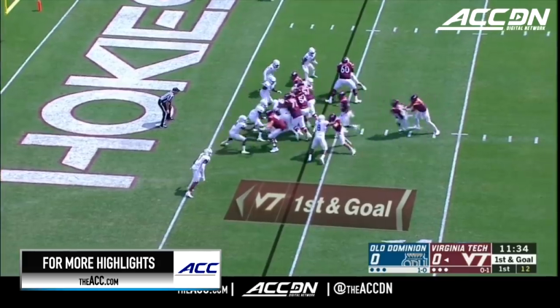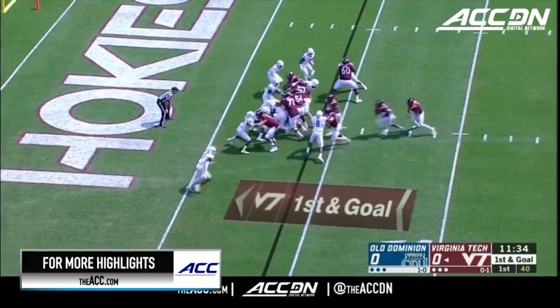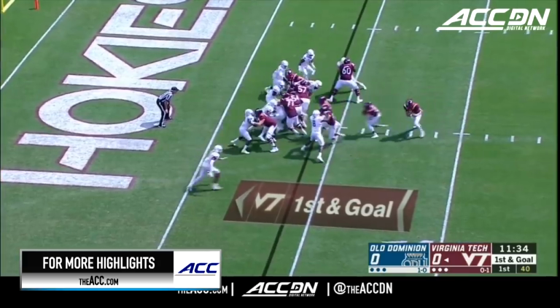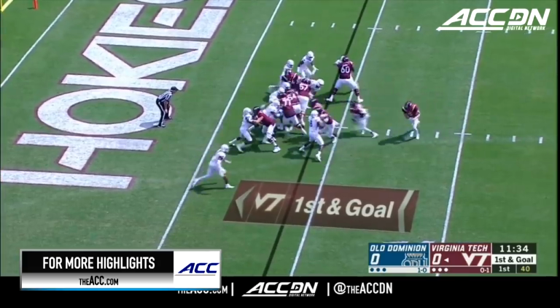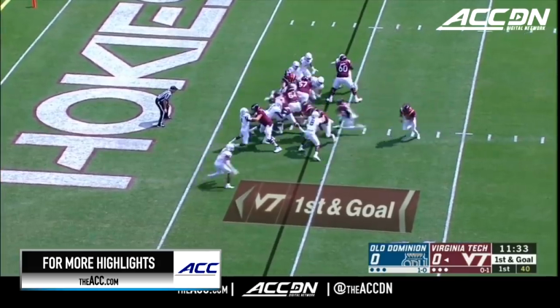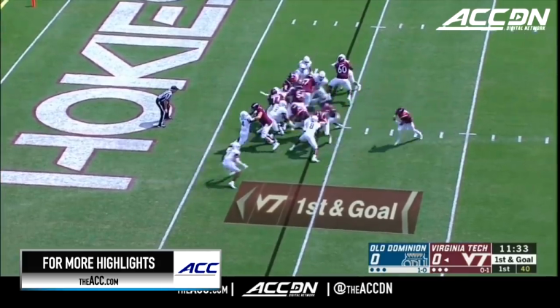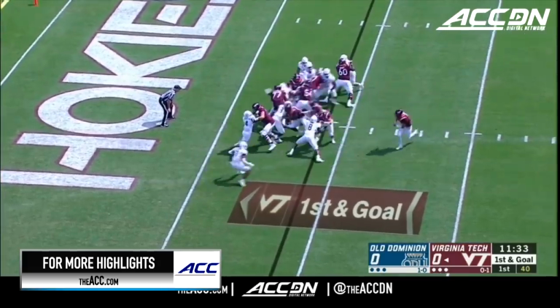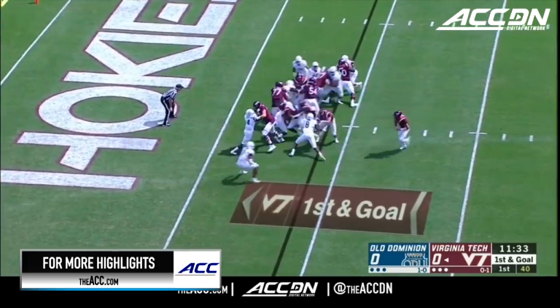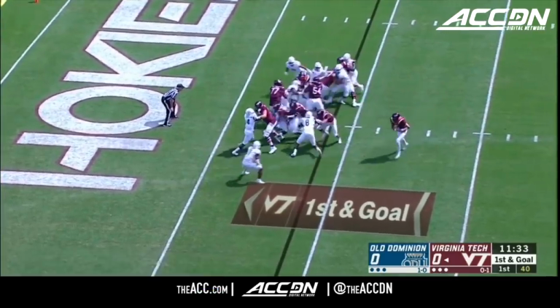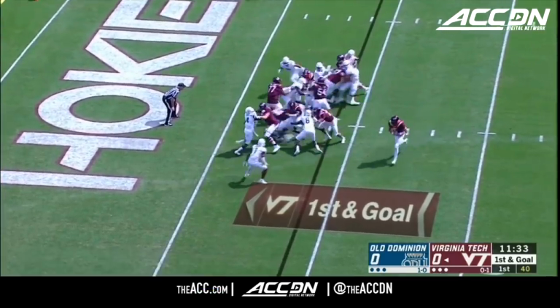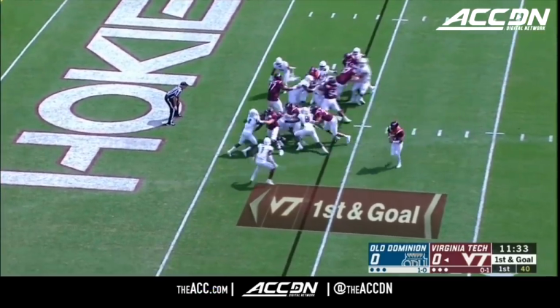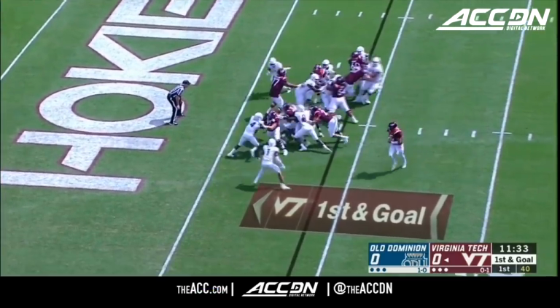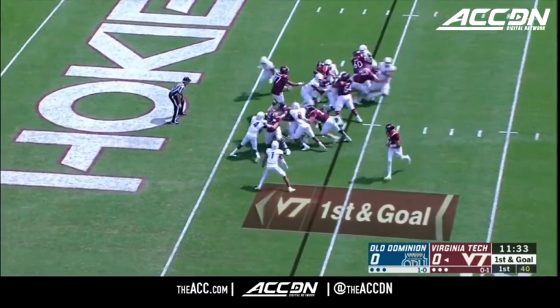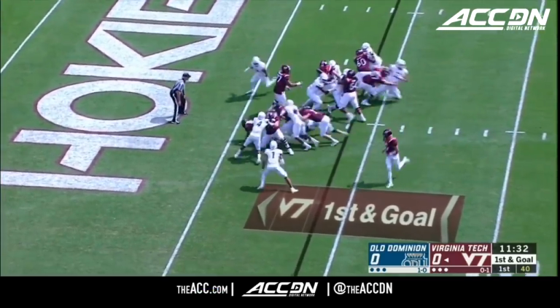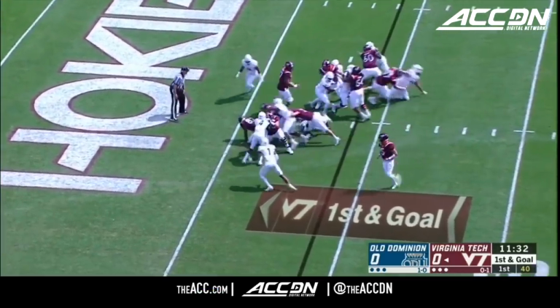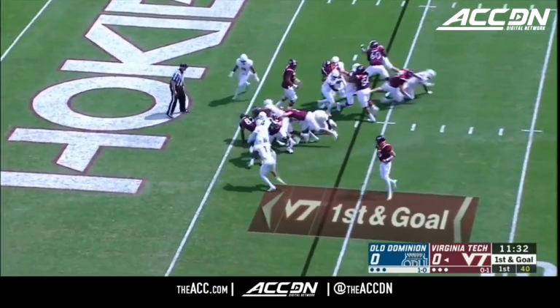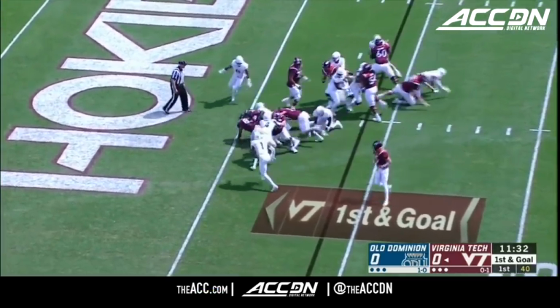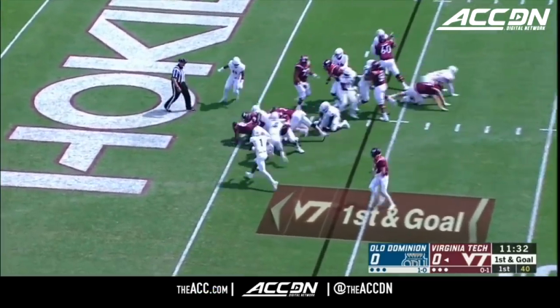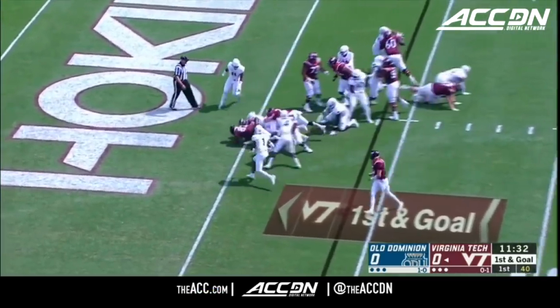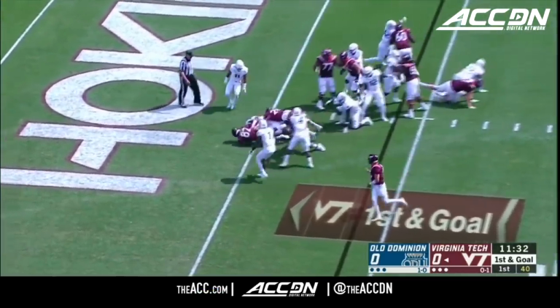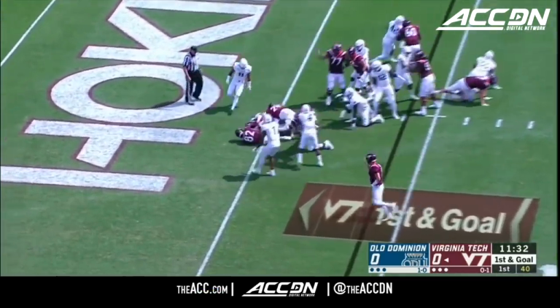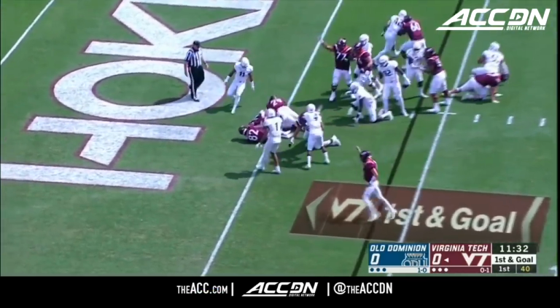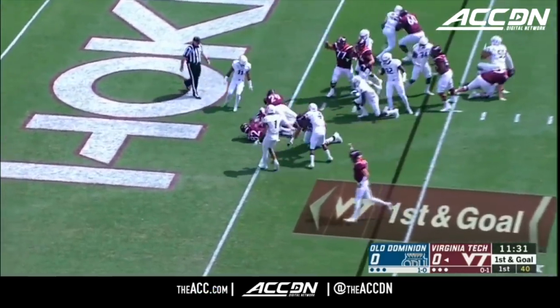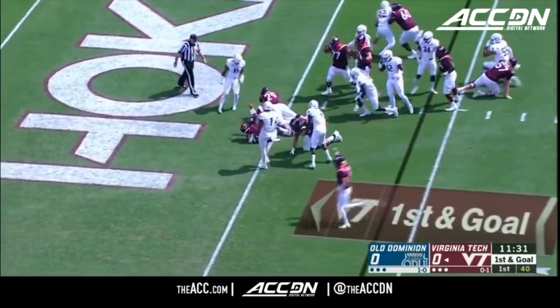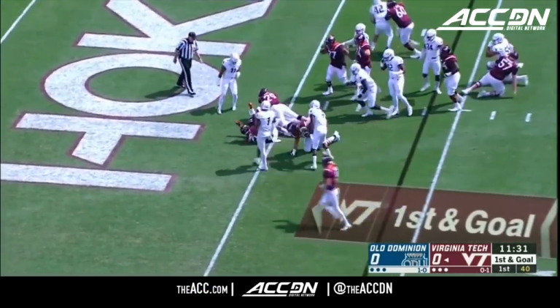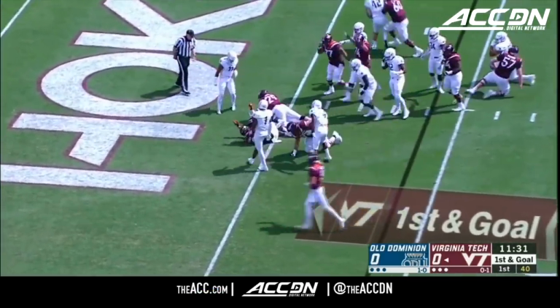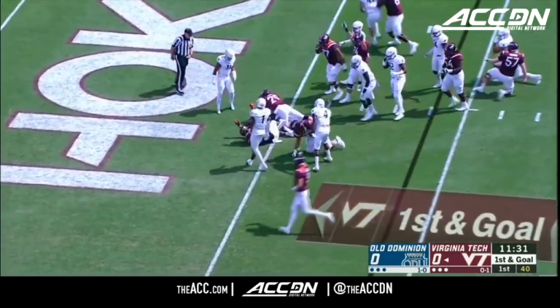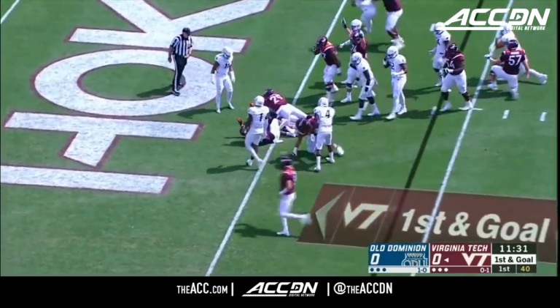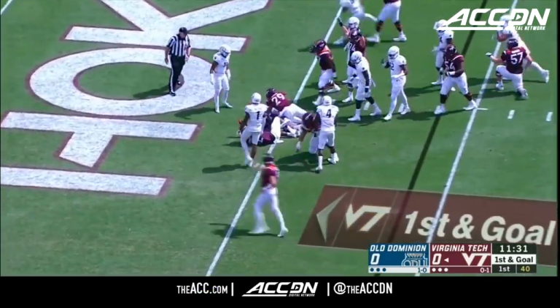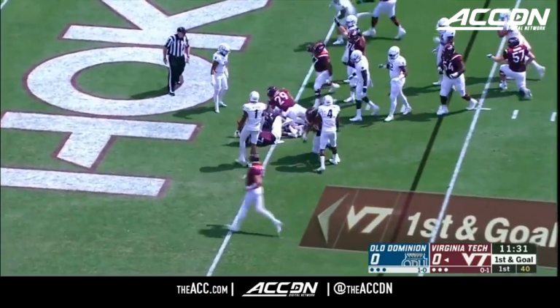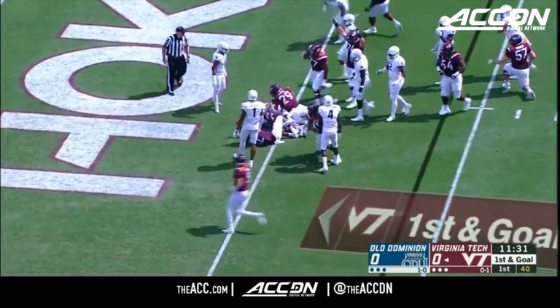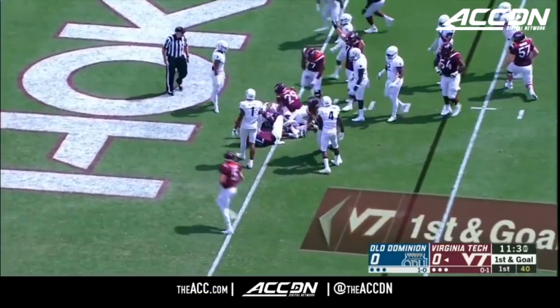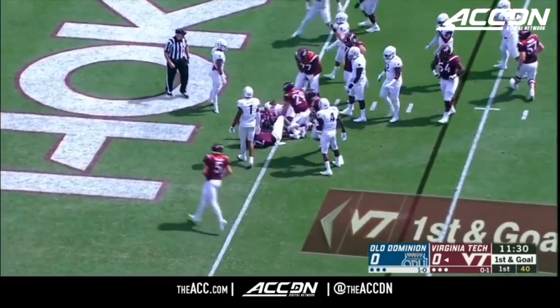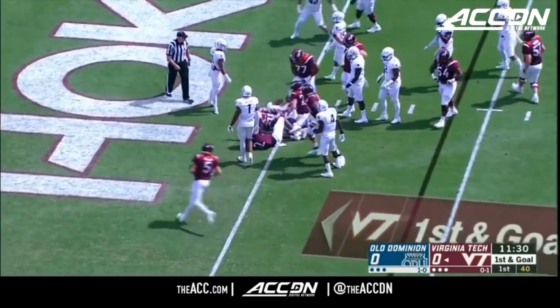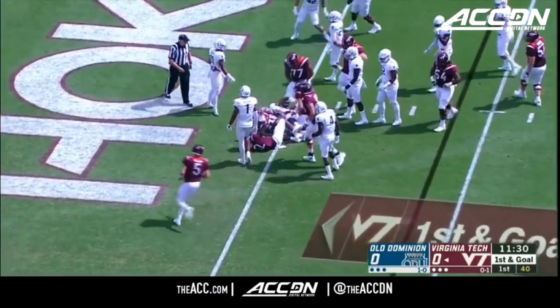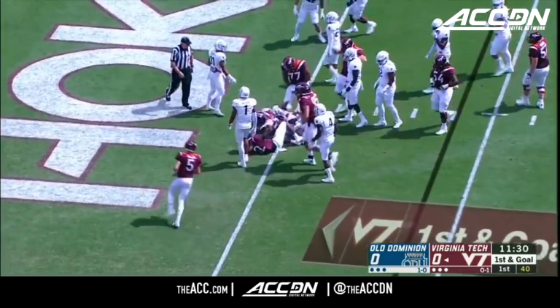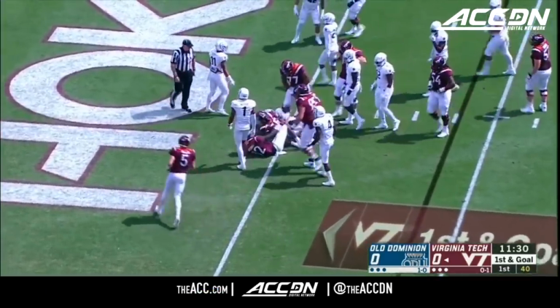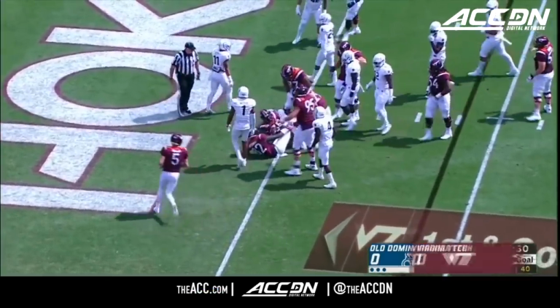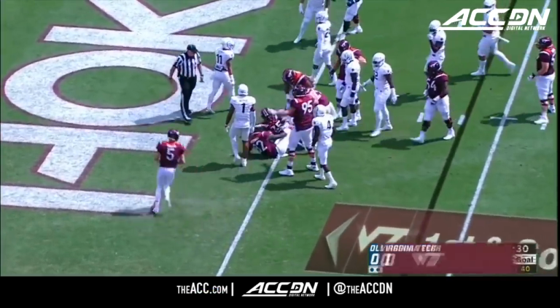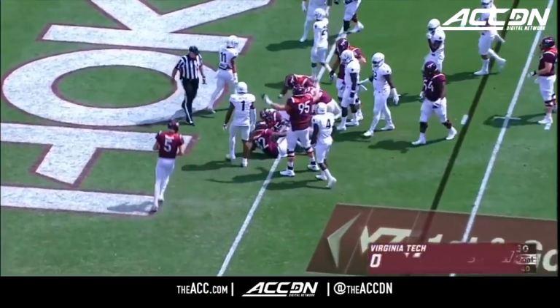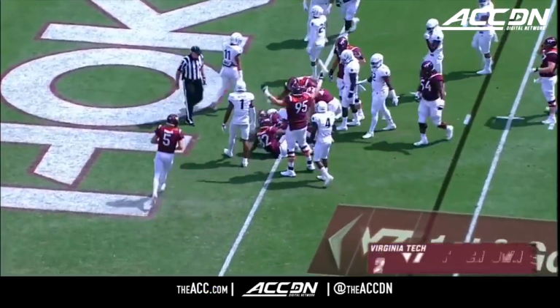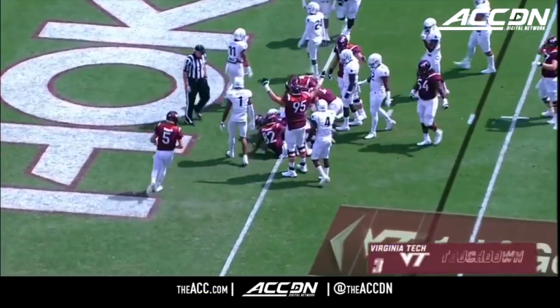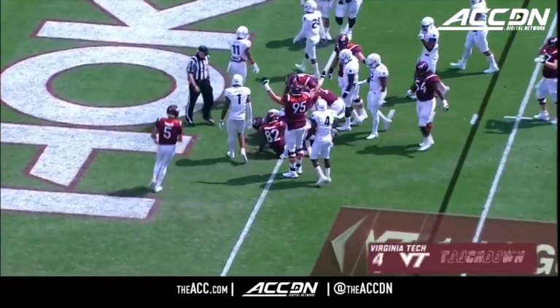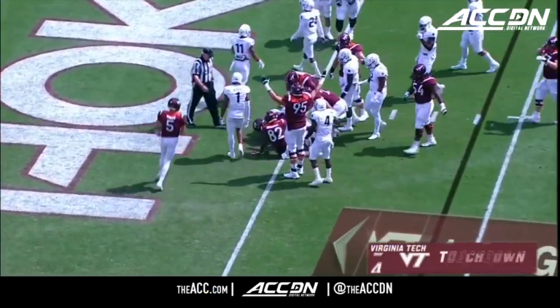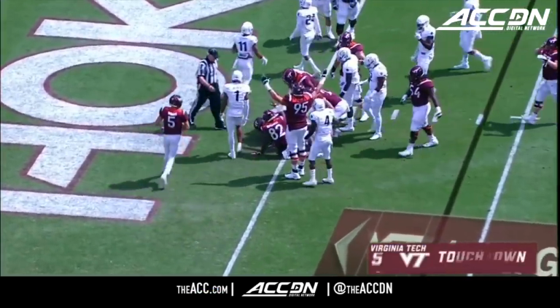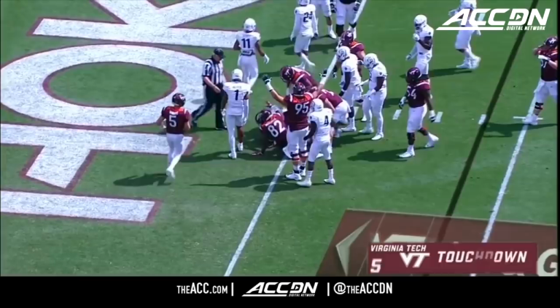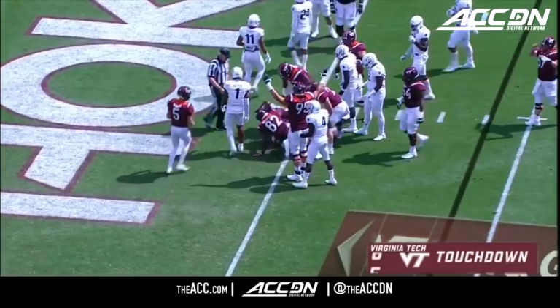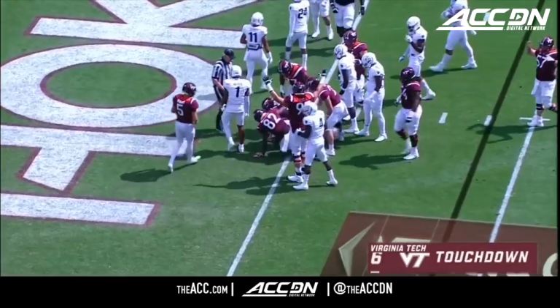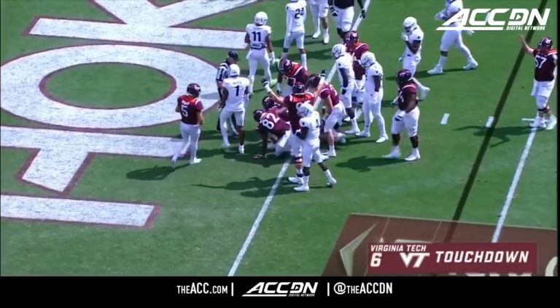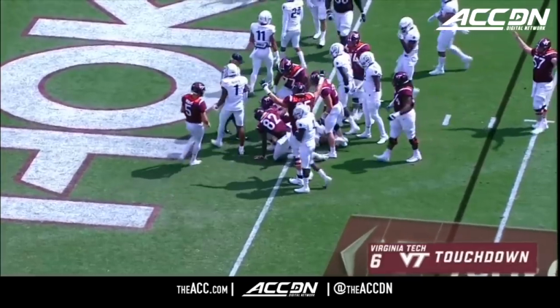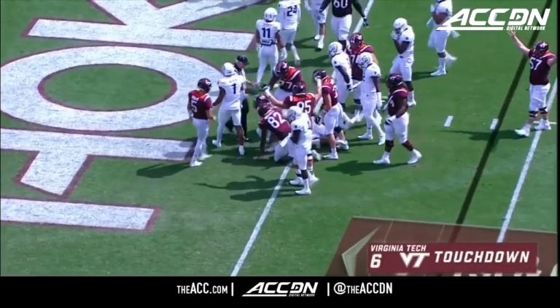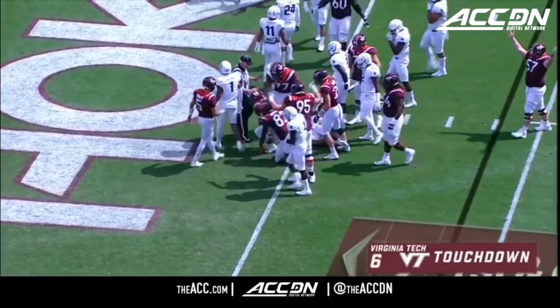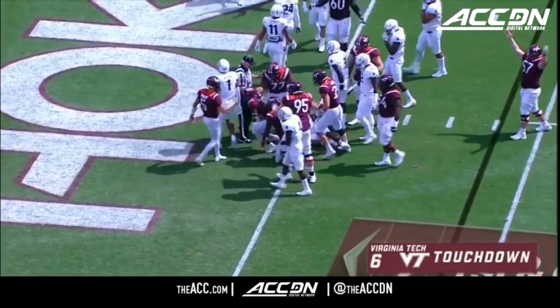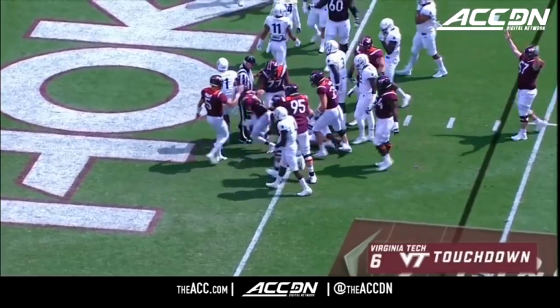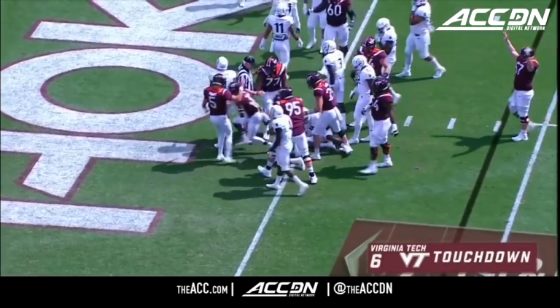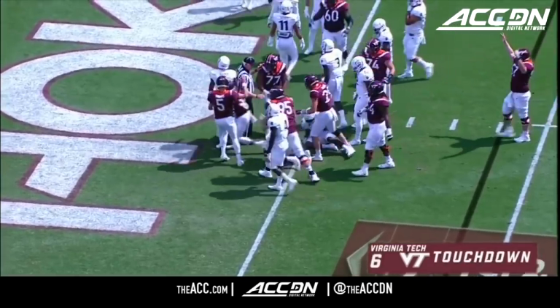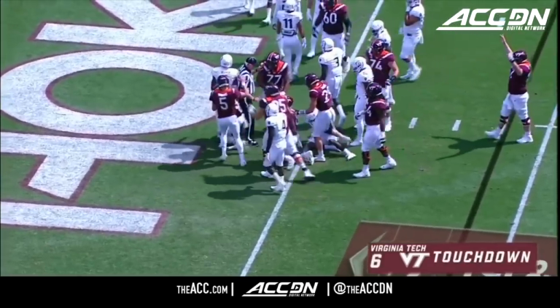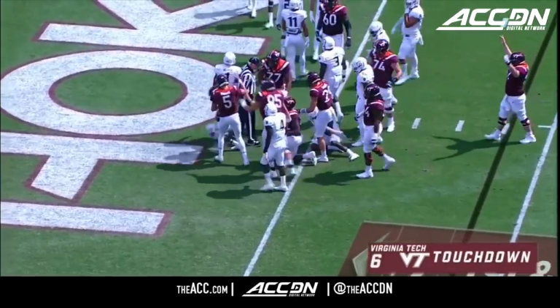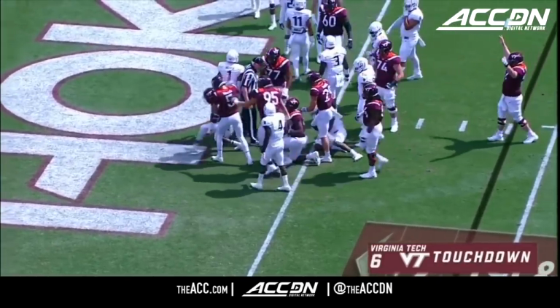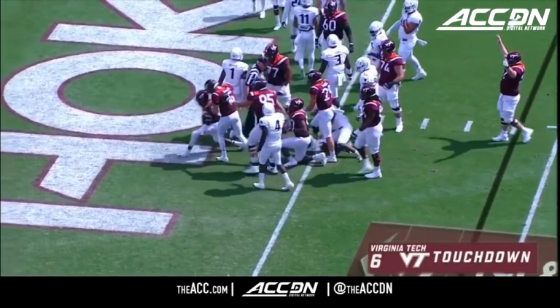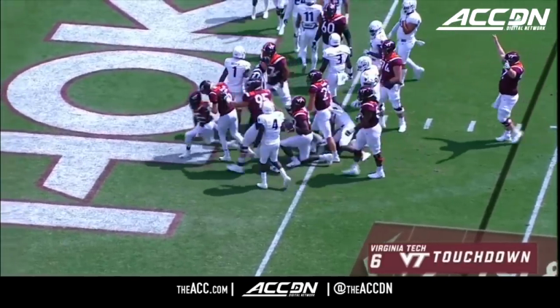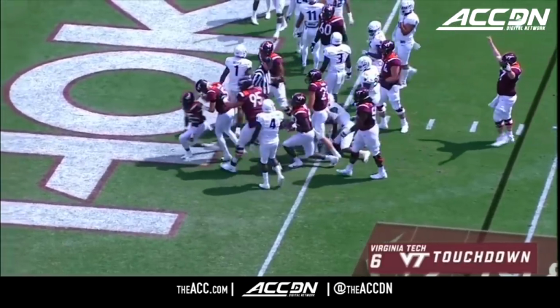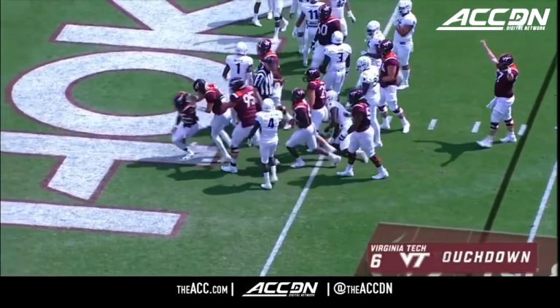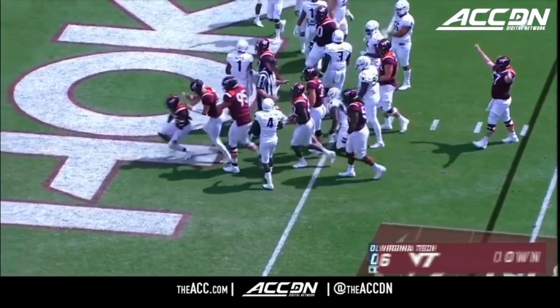King takes the handoff from the backfield, navigates his way through tacklers and he's into the end zone. Touchdown Virginia Tech.